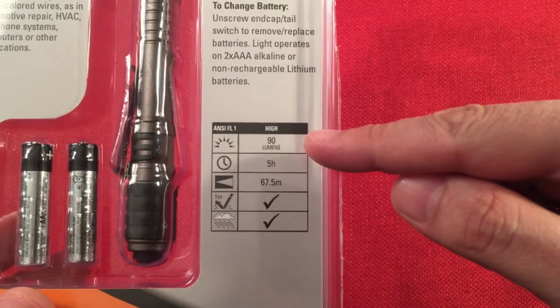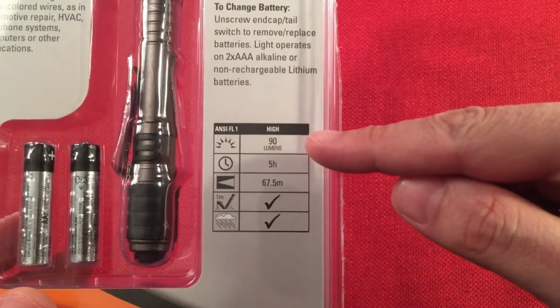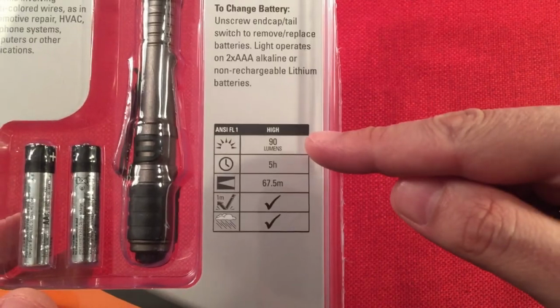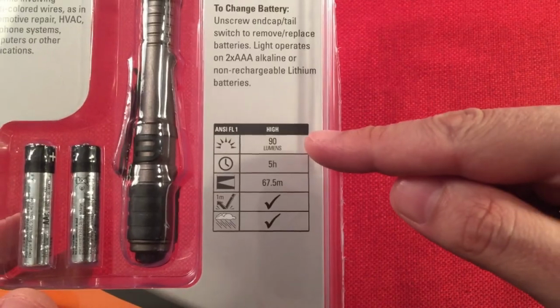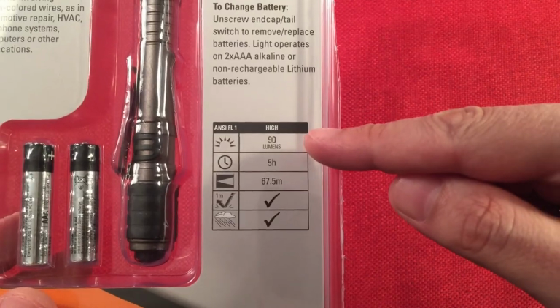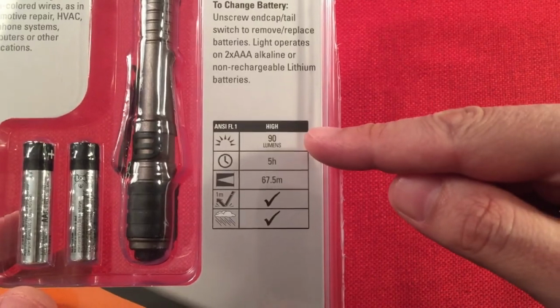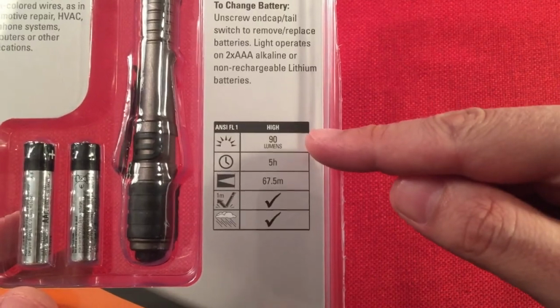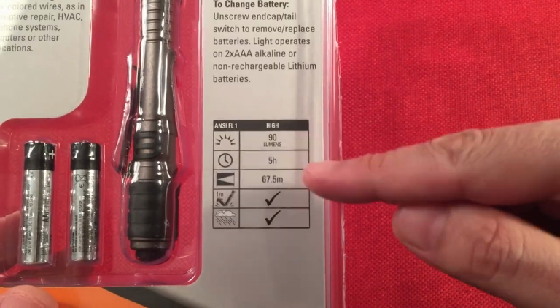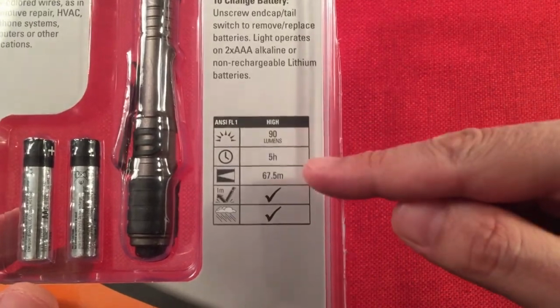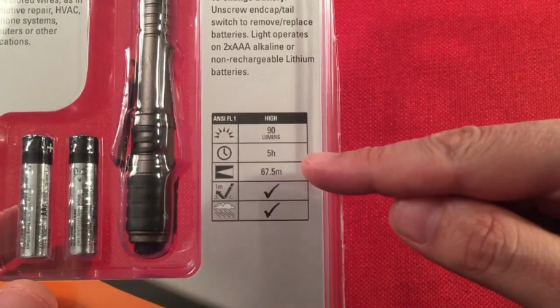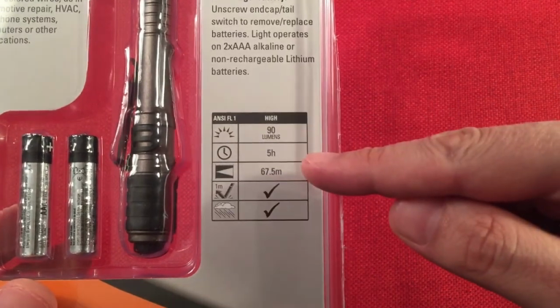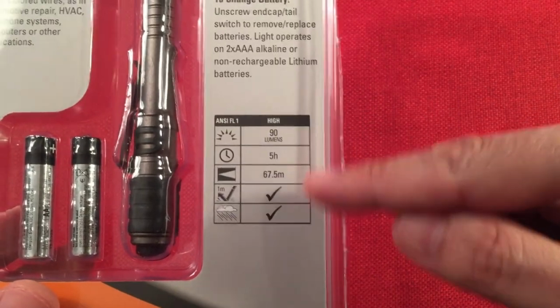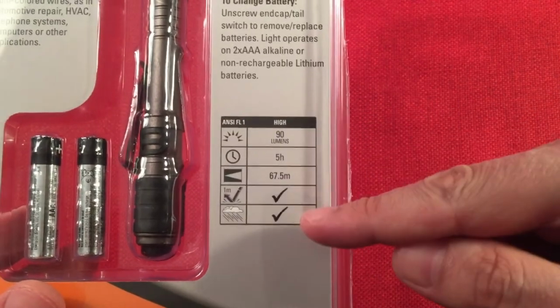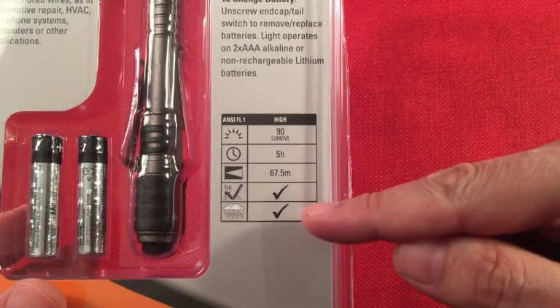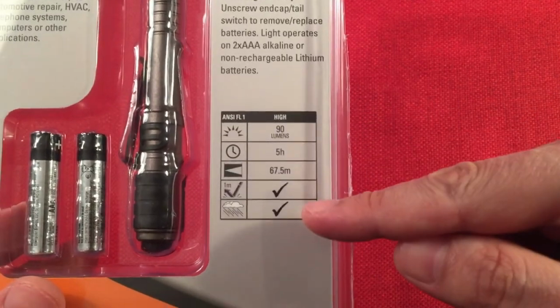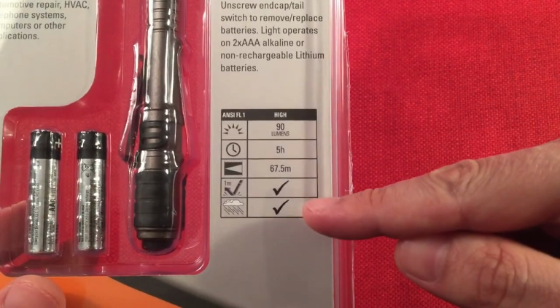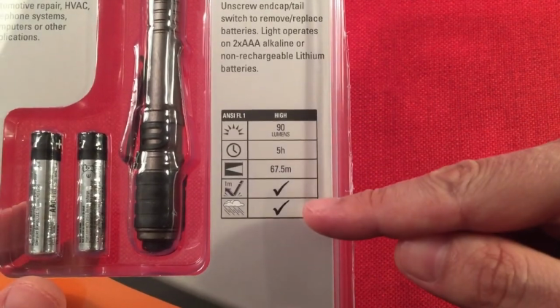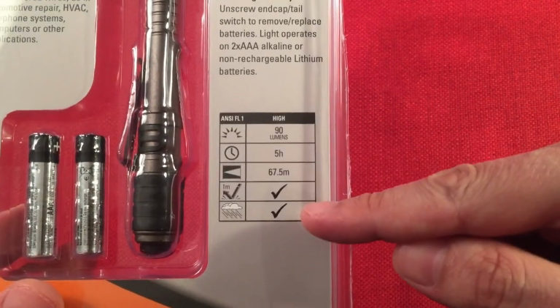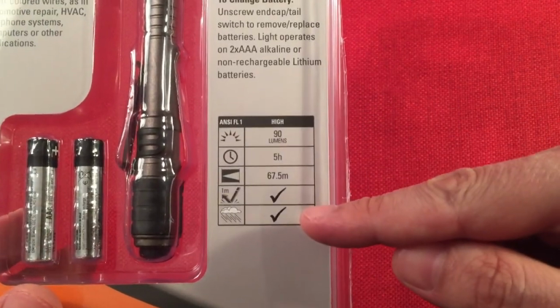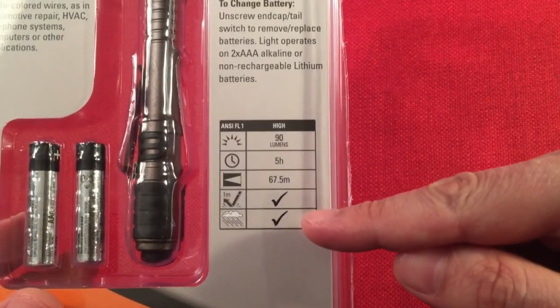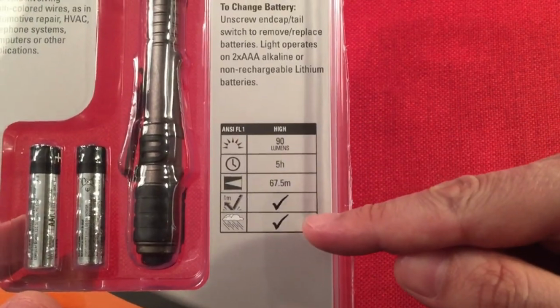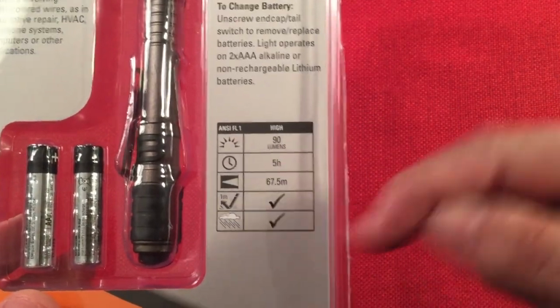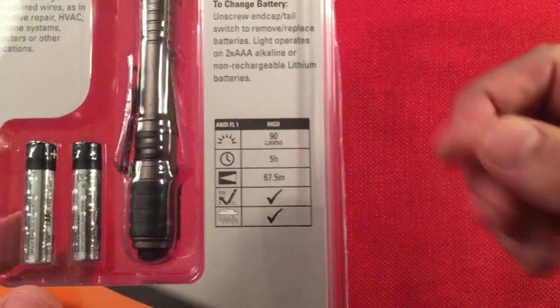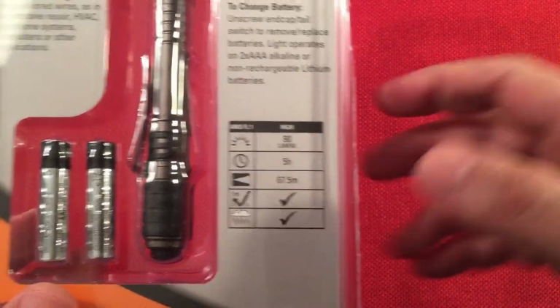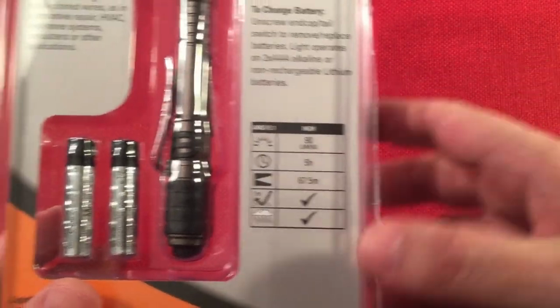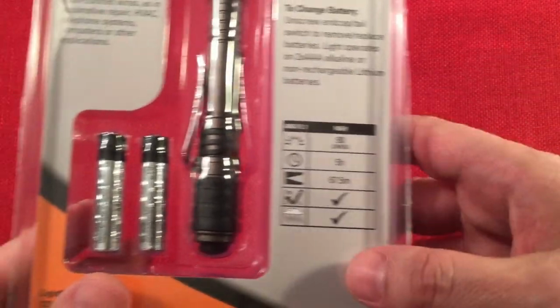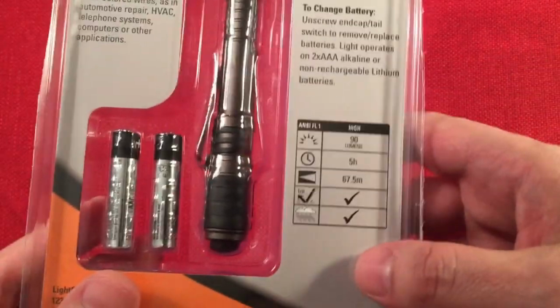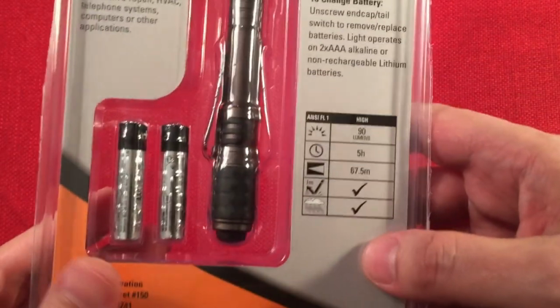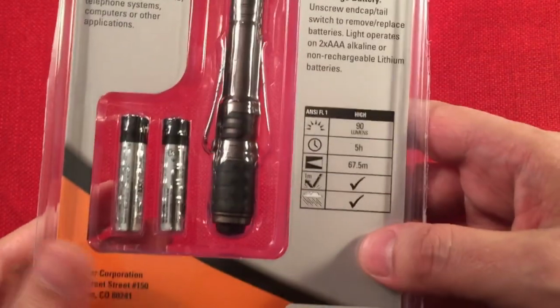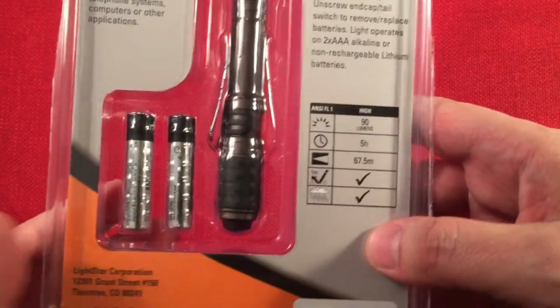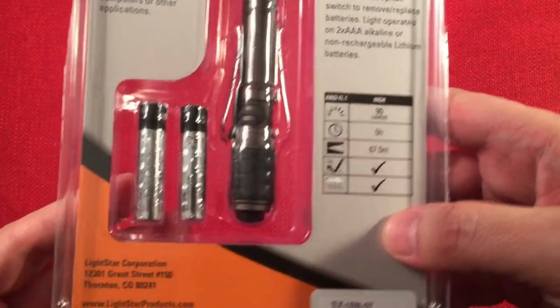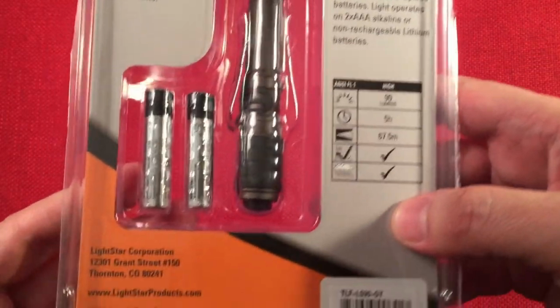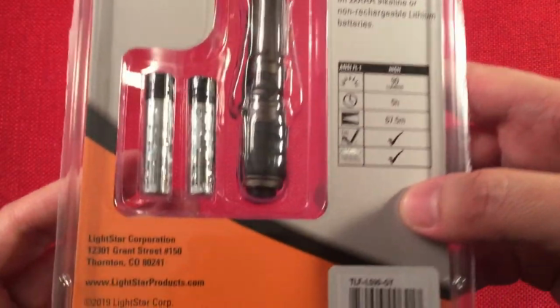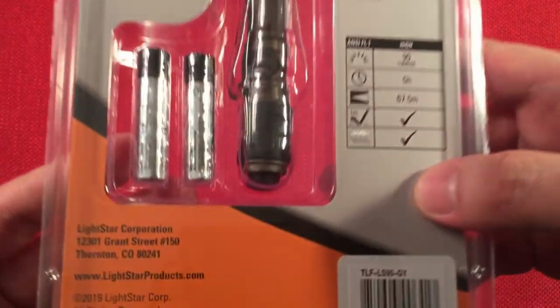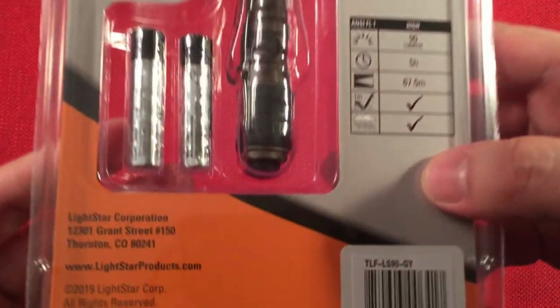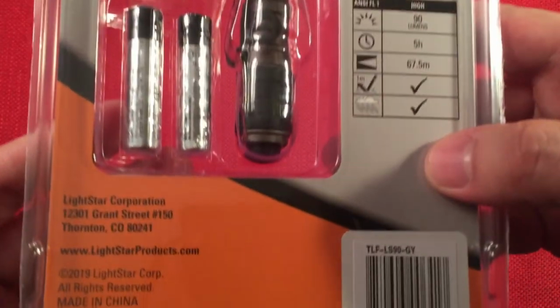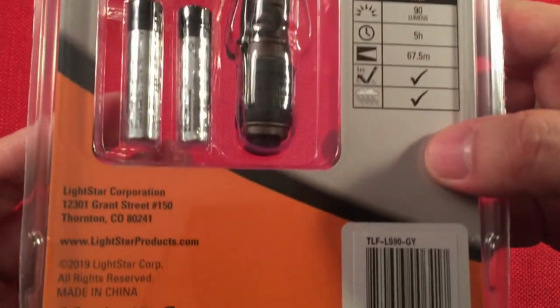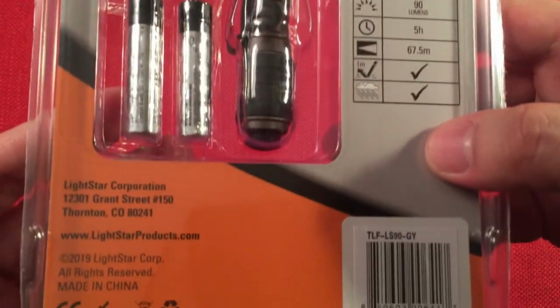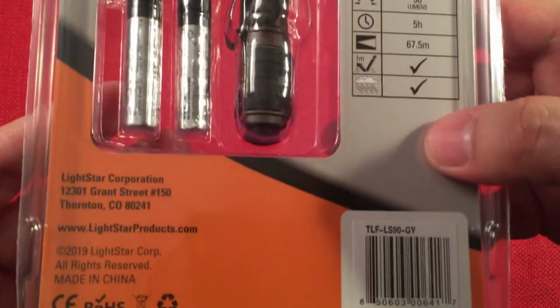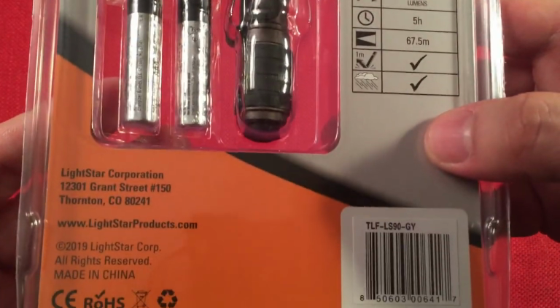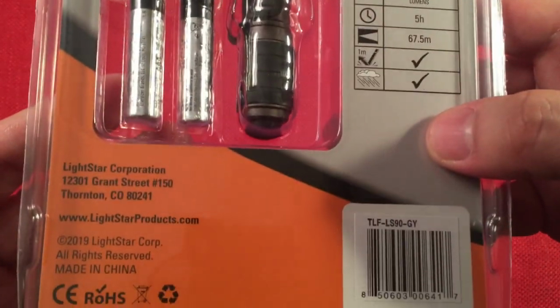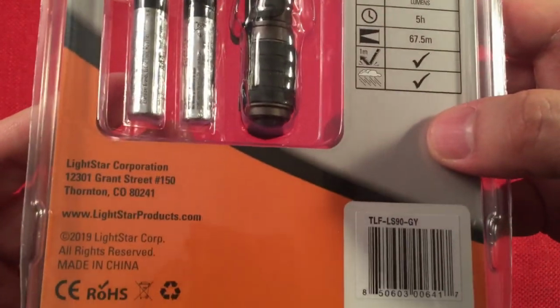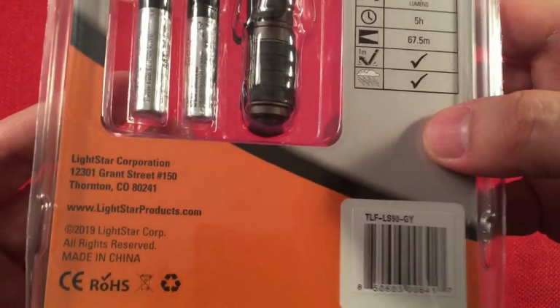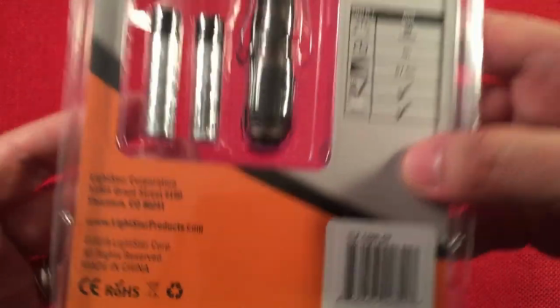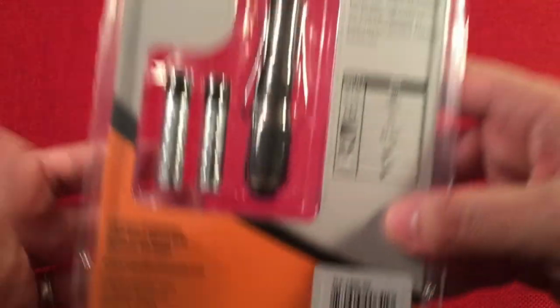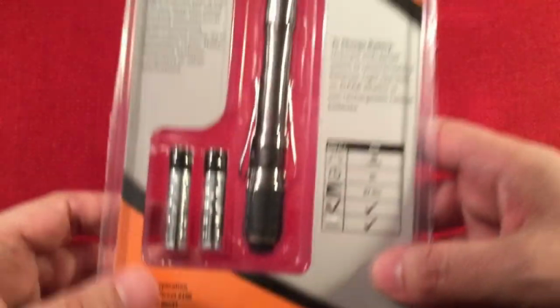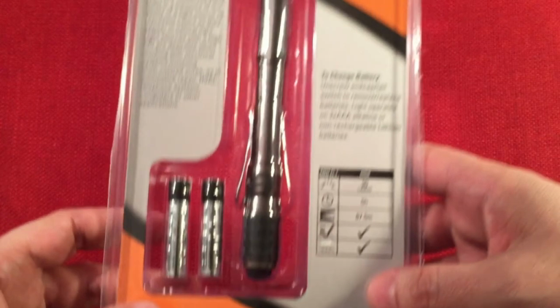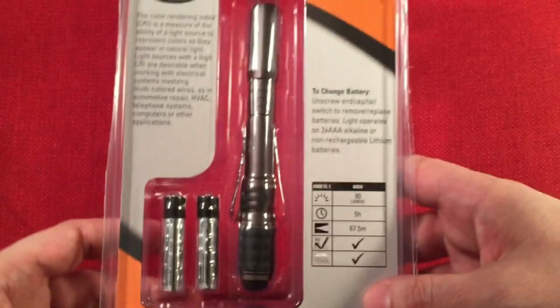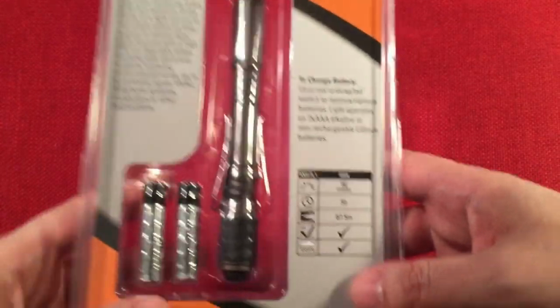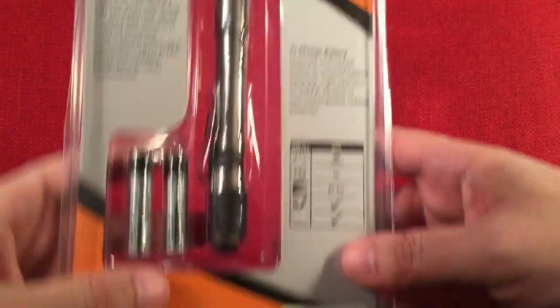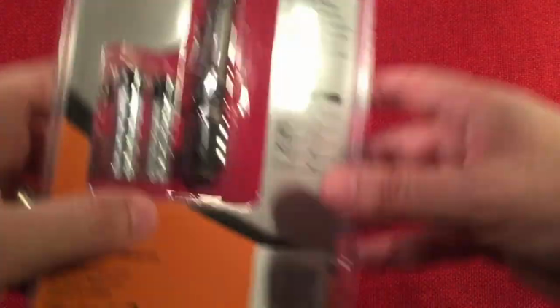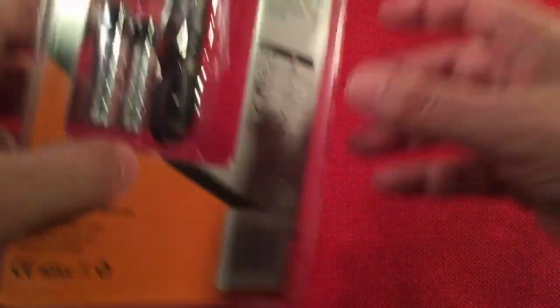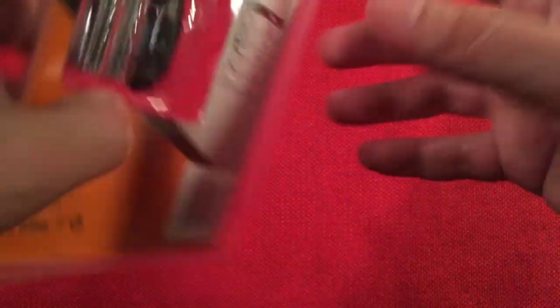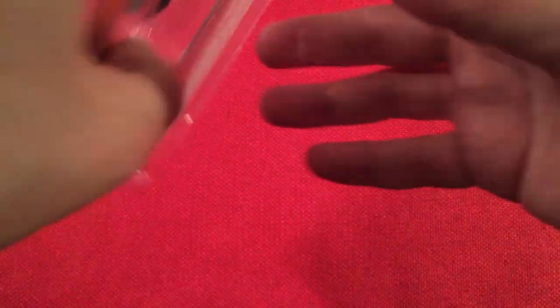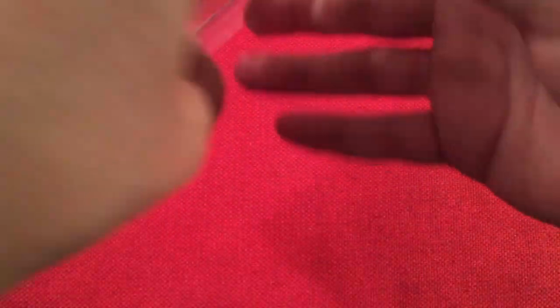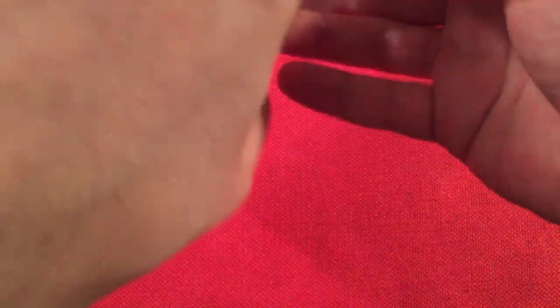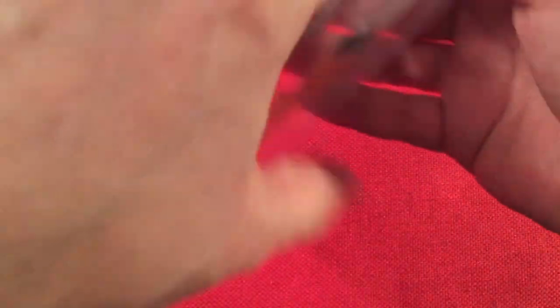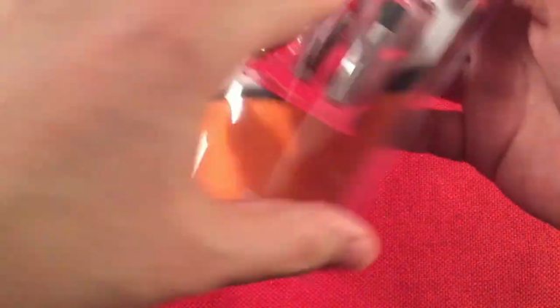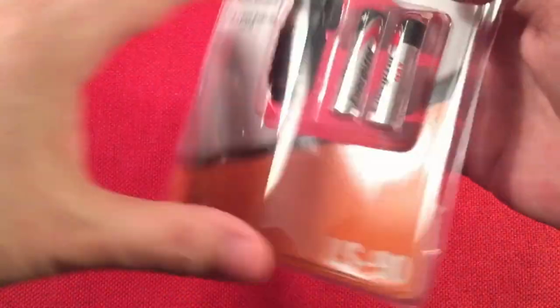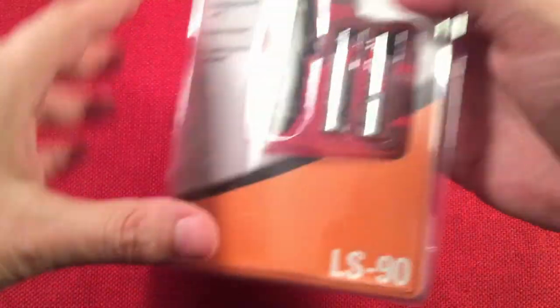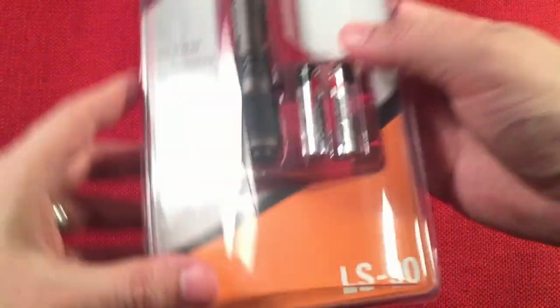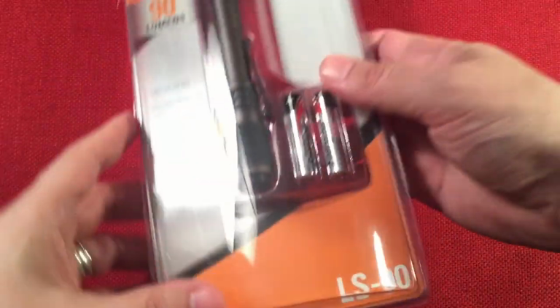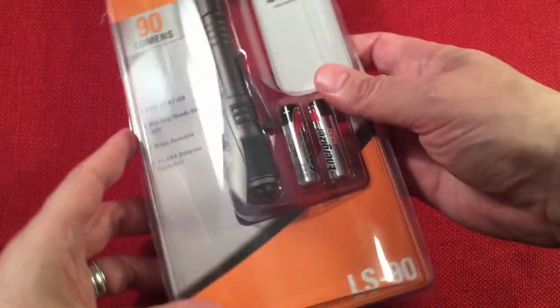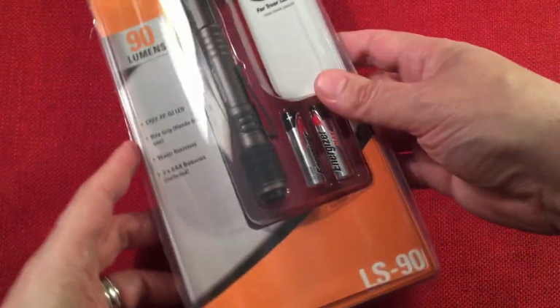So 90 lumens — there's some spec information on the box we'll talk about. This is made by Lightstar Corporation. Let's go ahead and open this up.